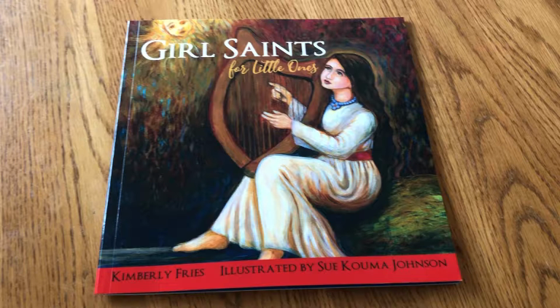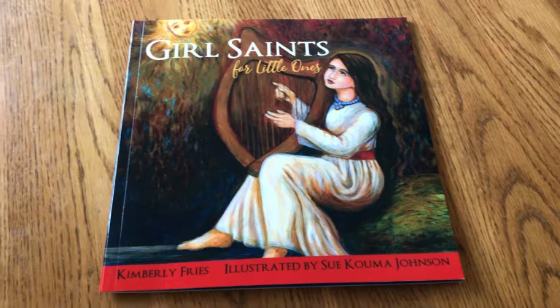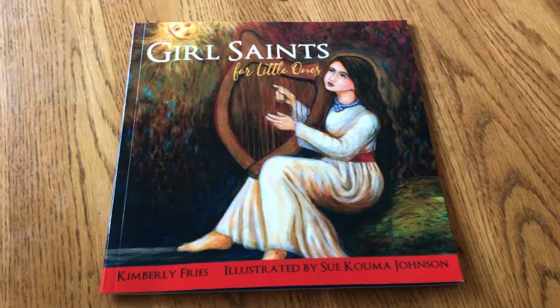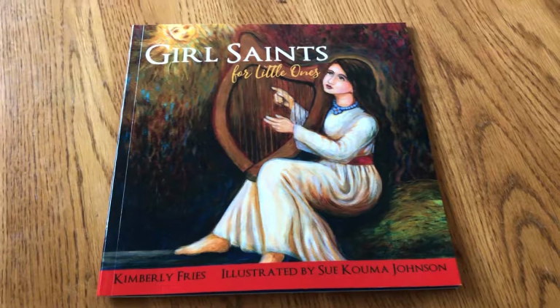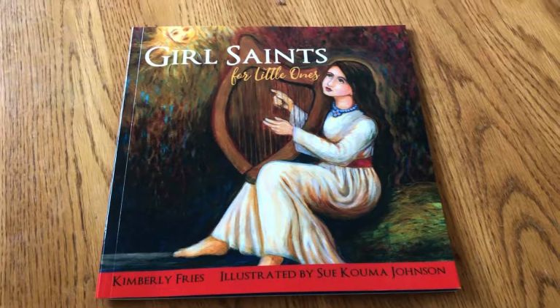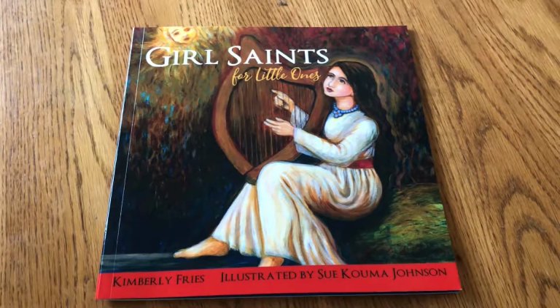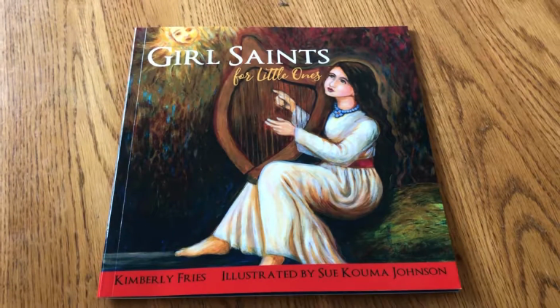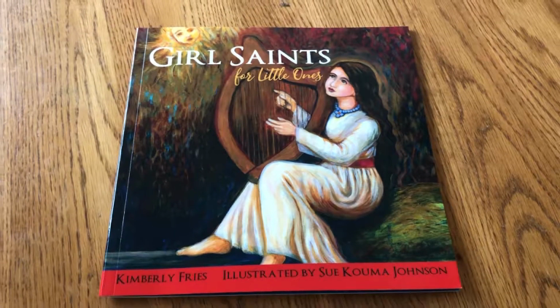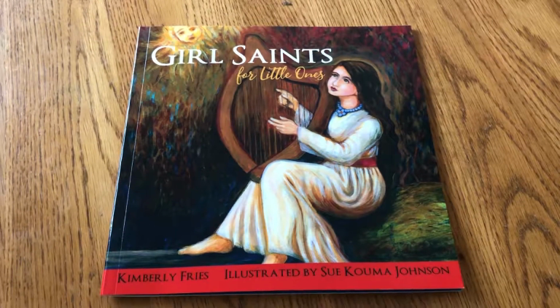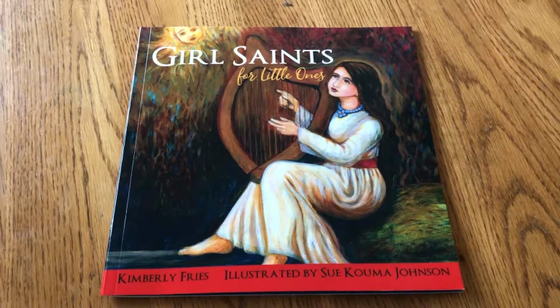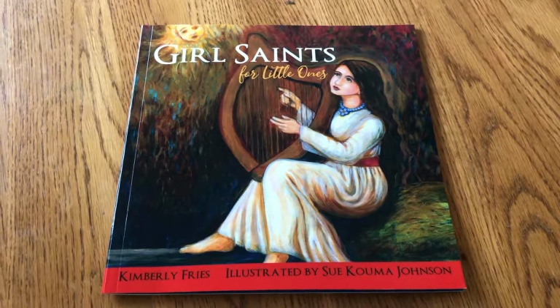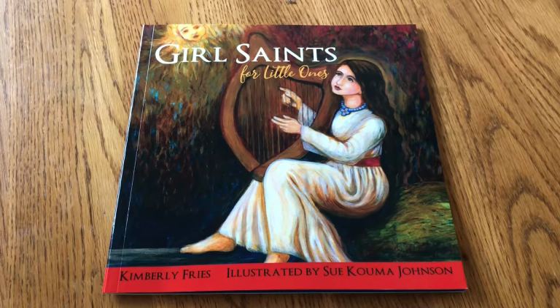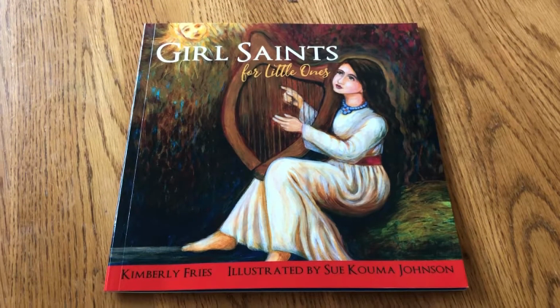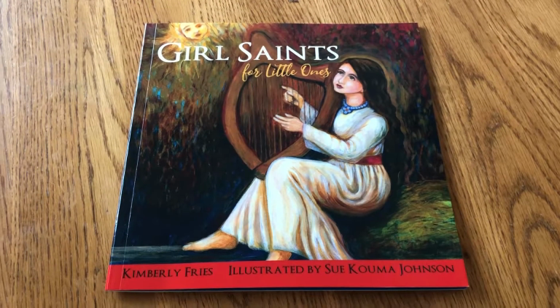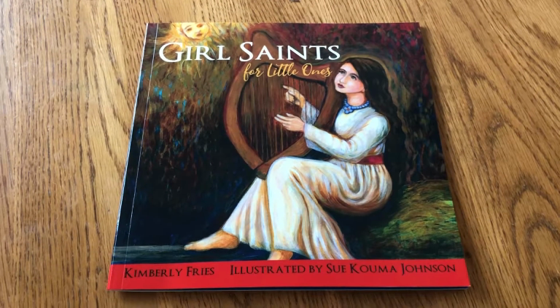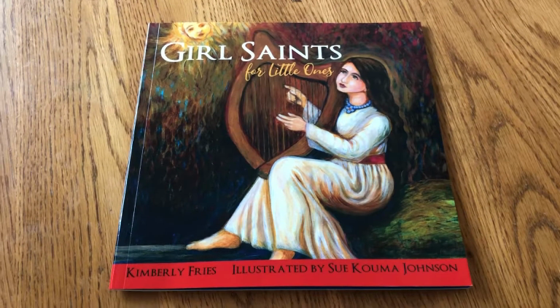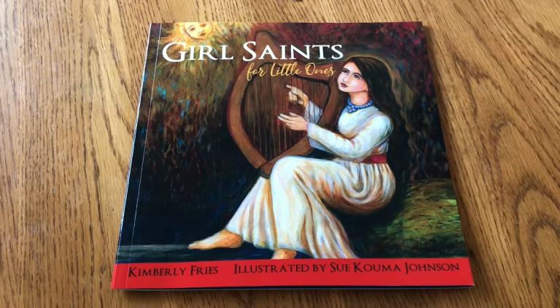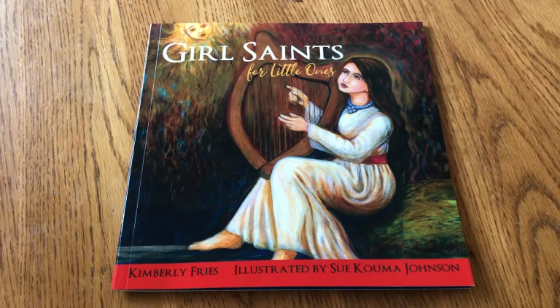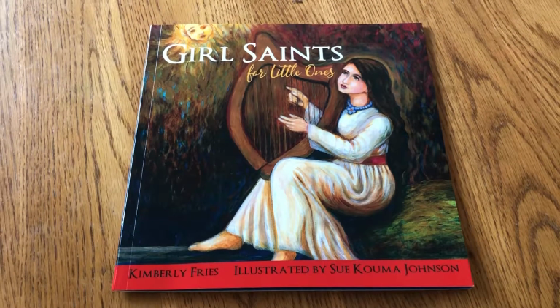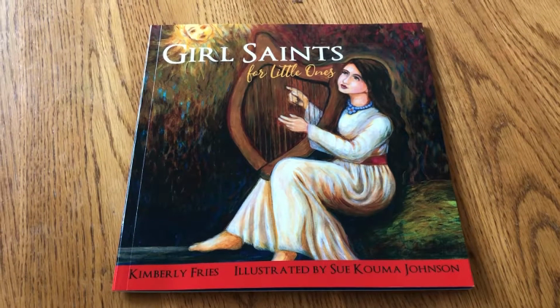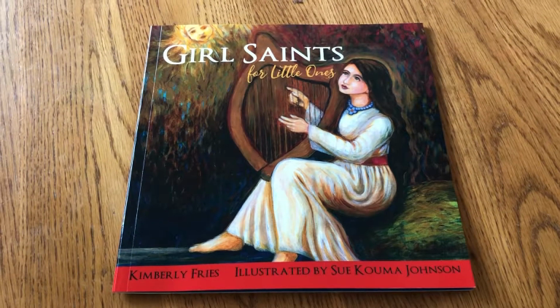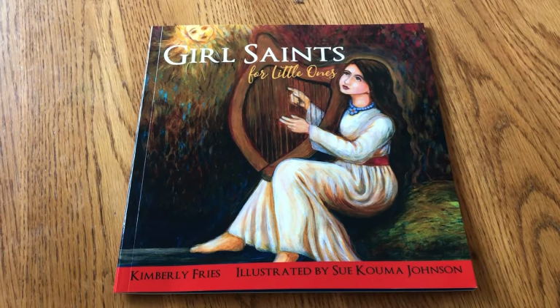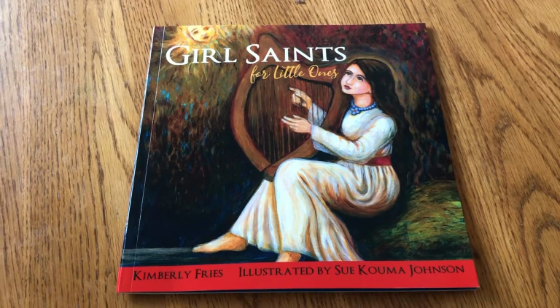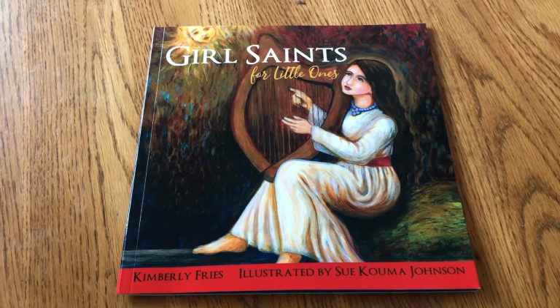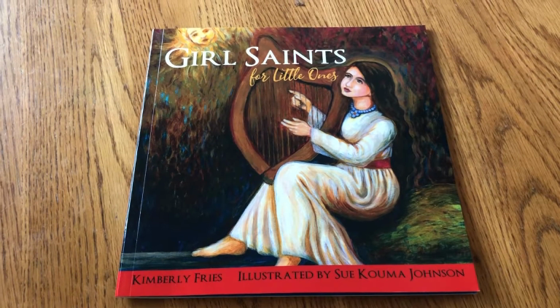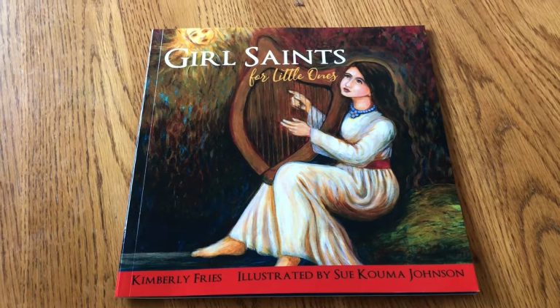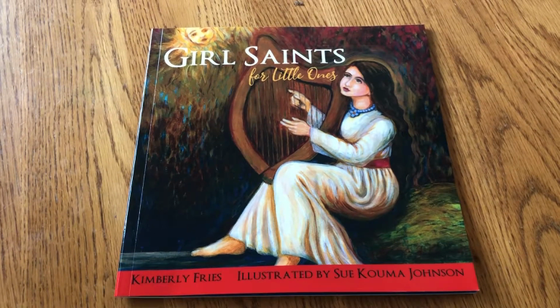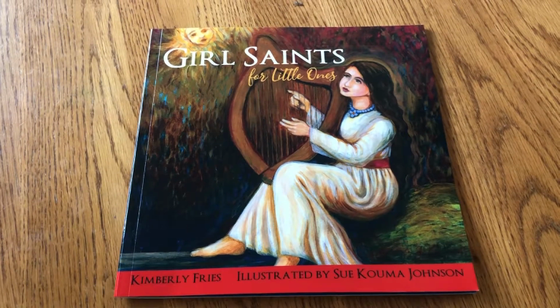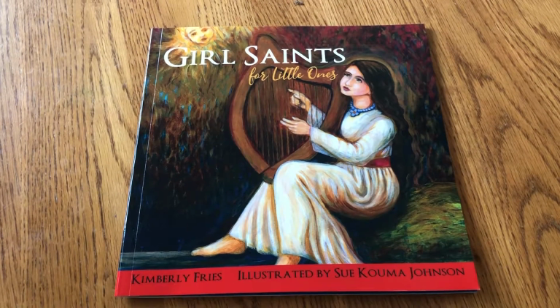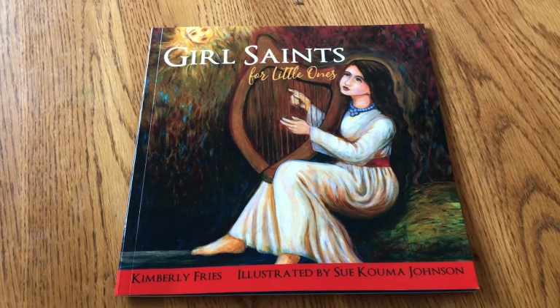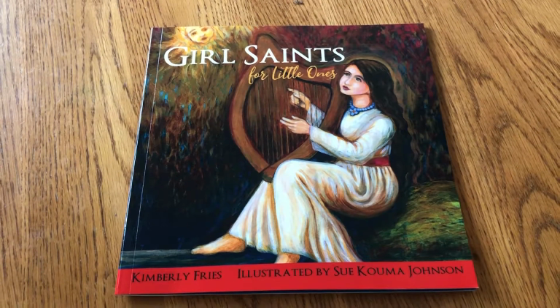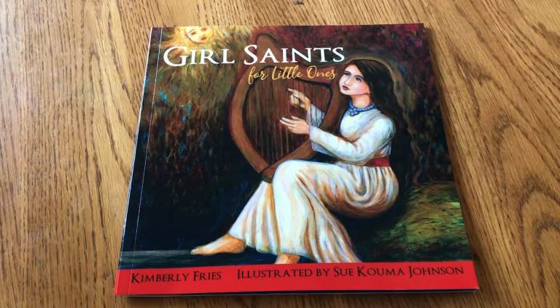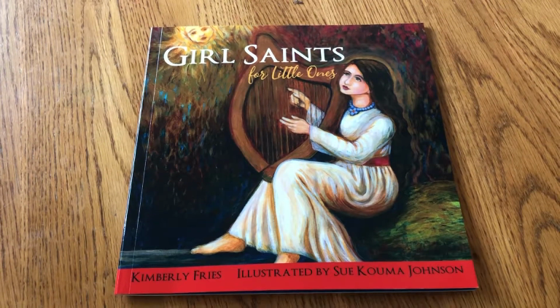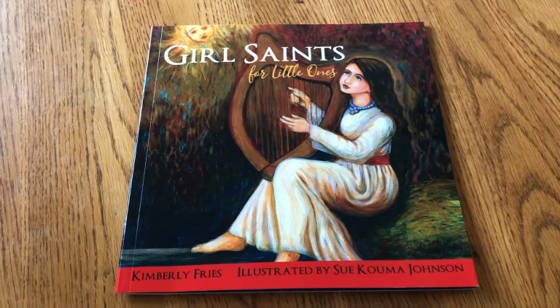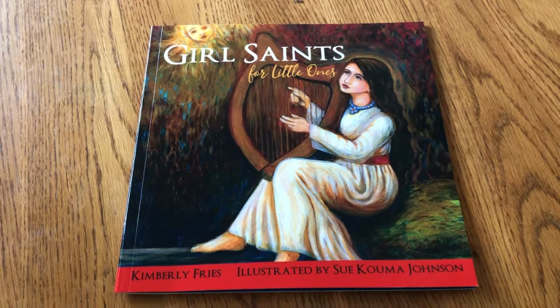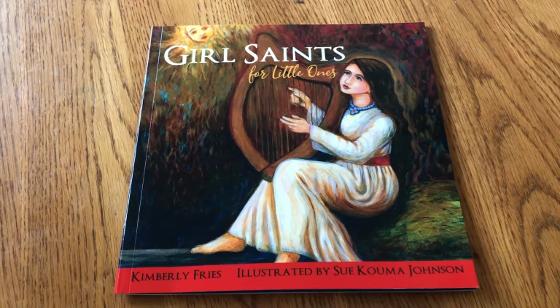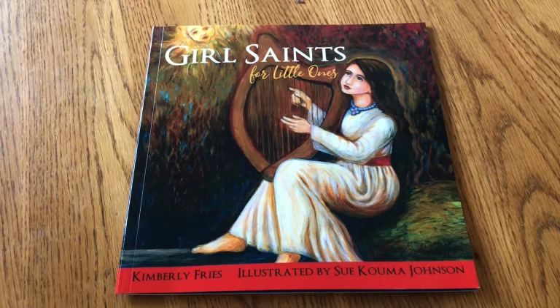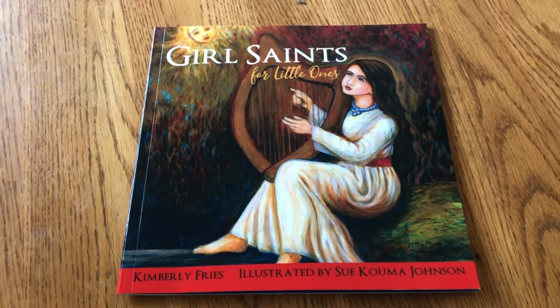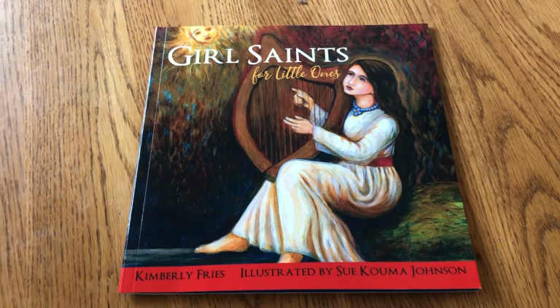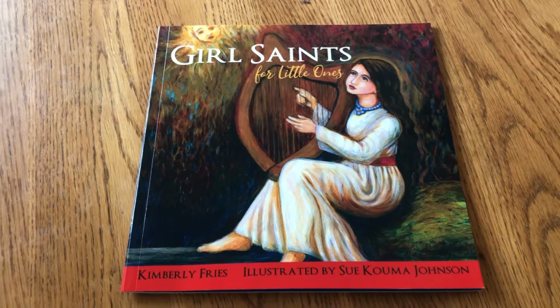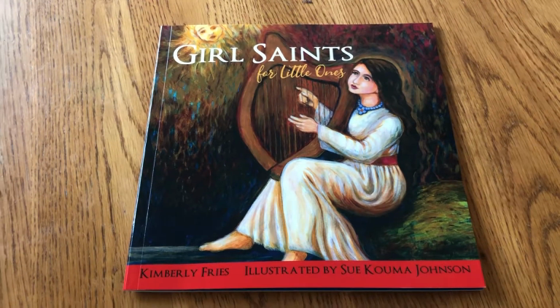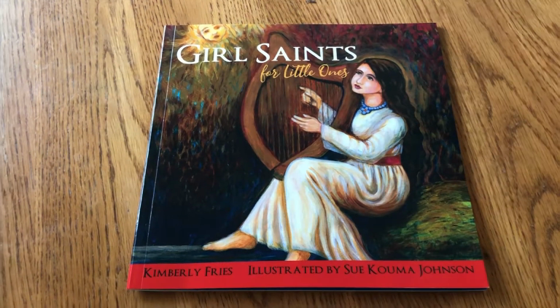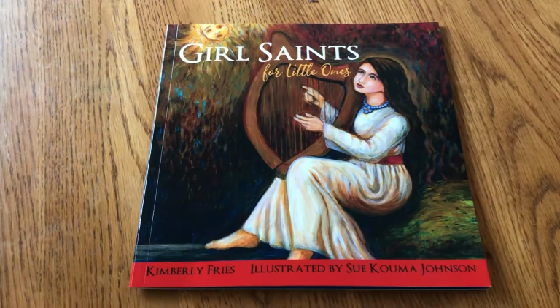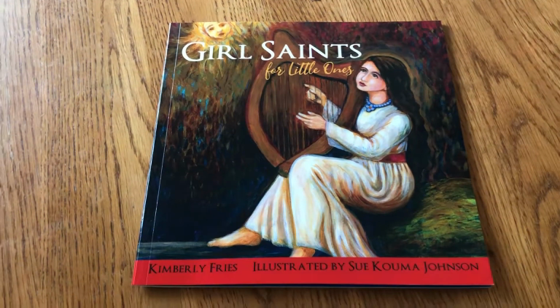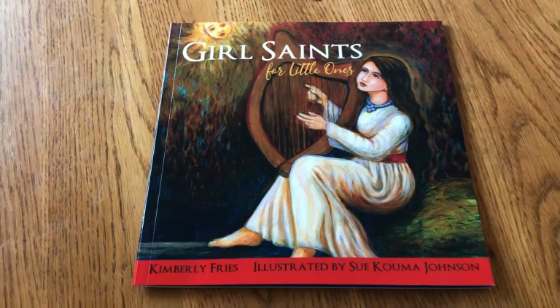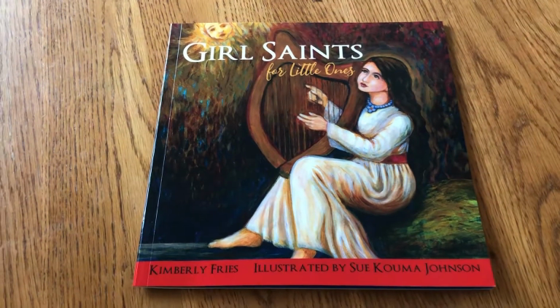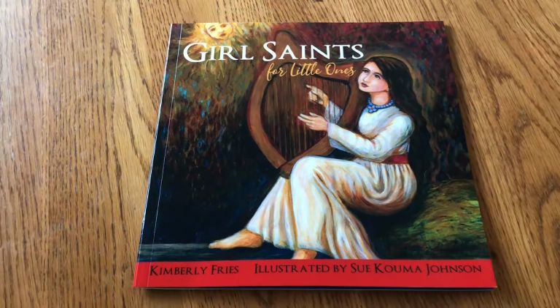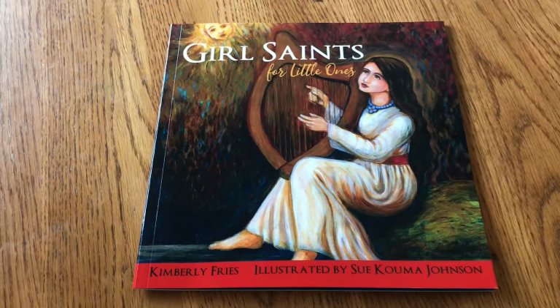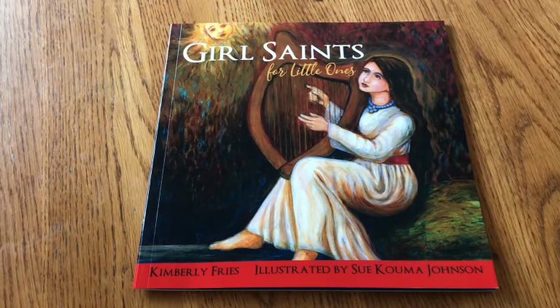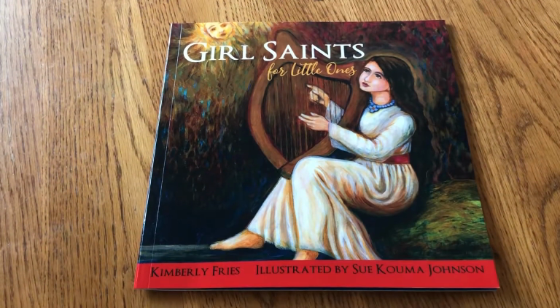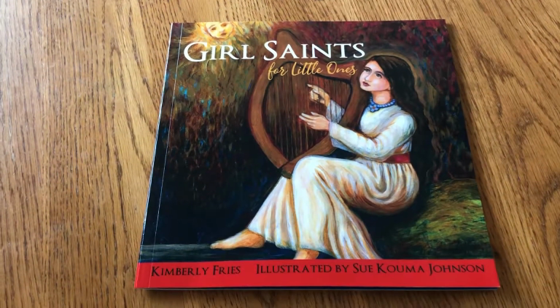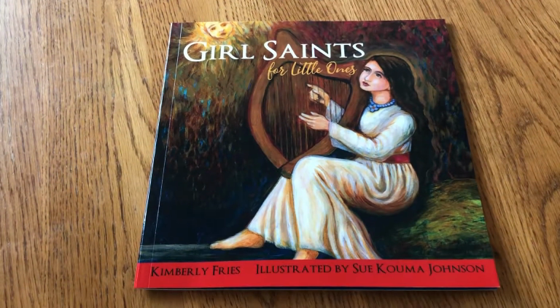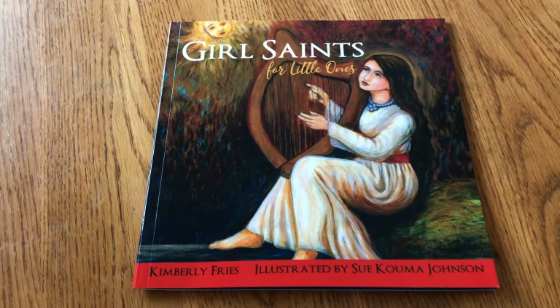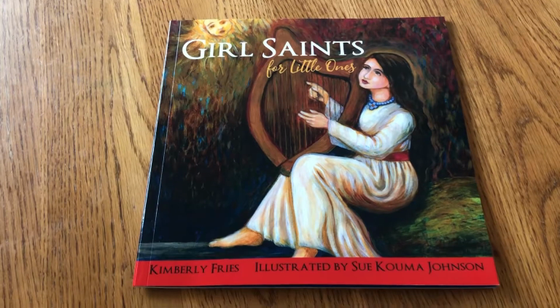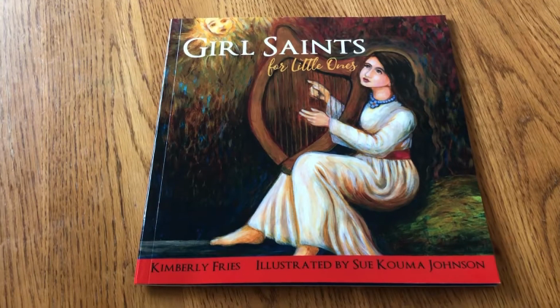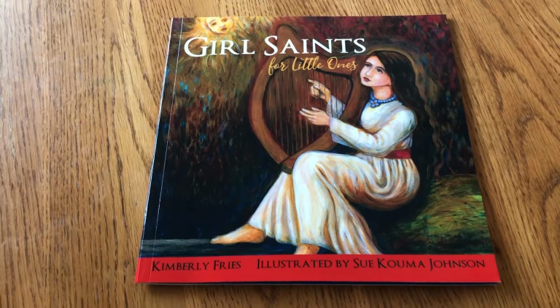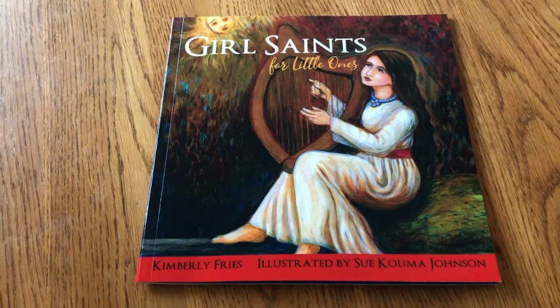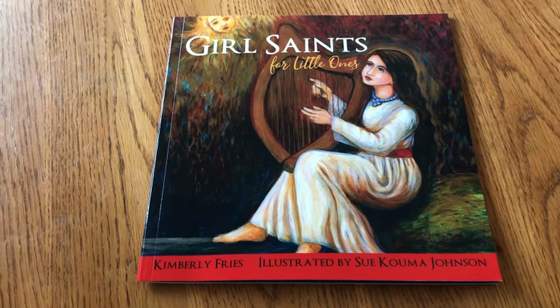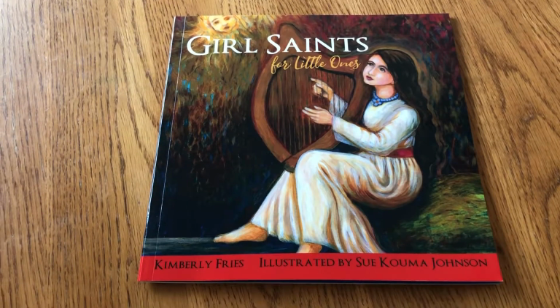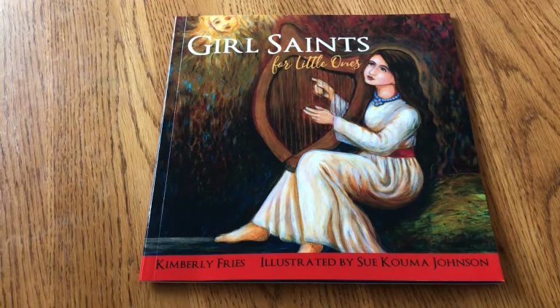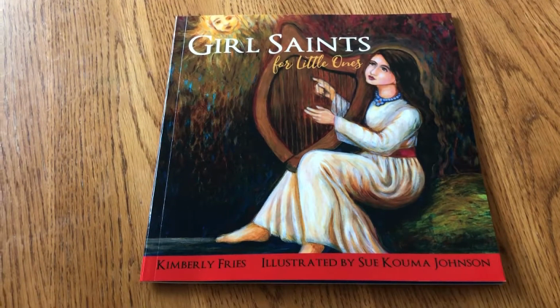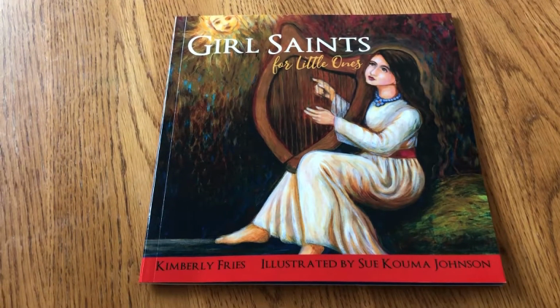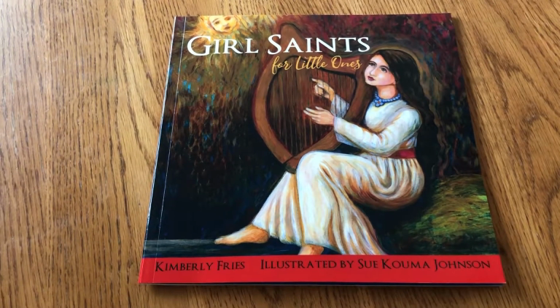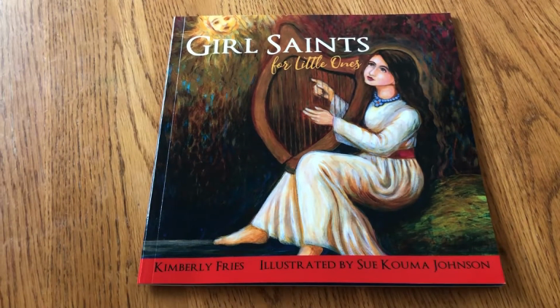Hi everybody, I am the author of the book Girl Saints for Little Ones and I'd like to give you an inside peek at it.